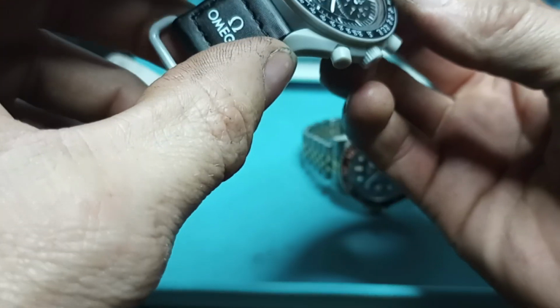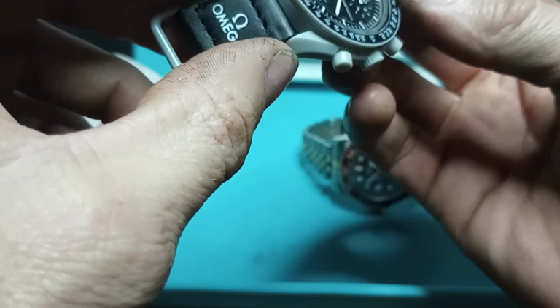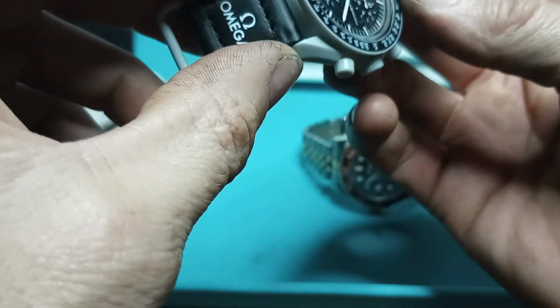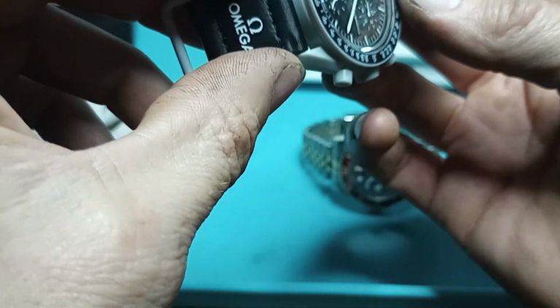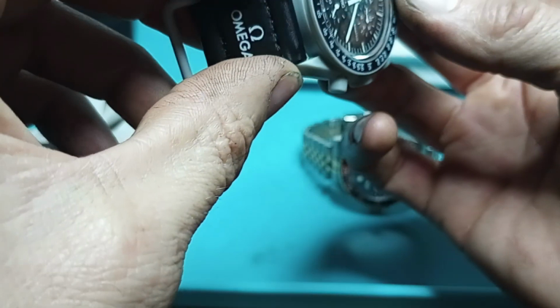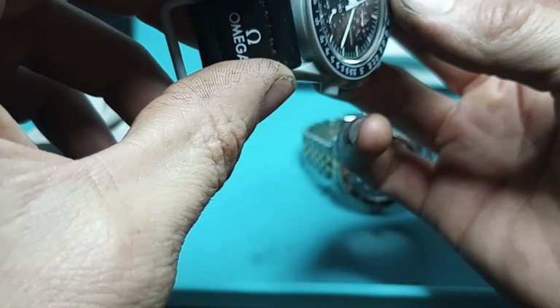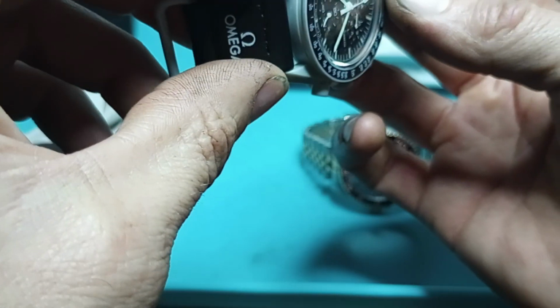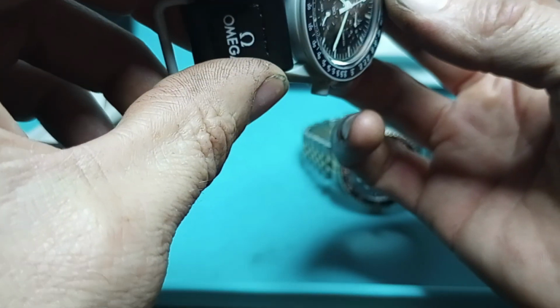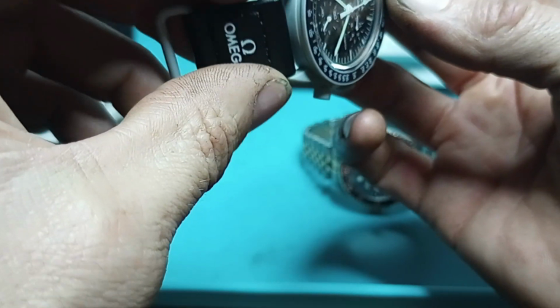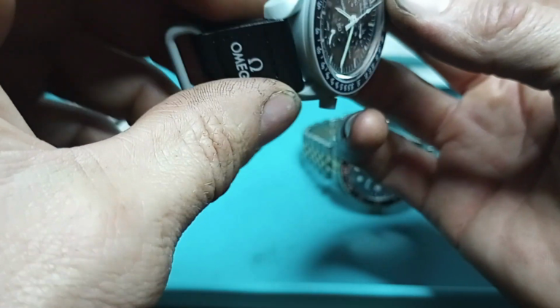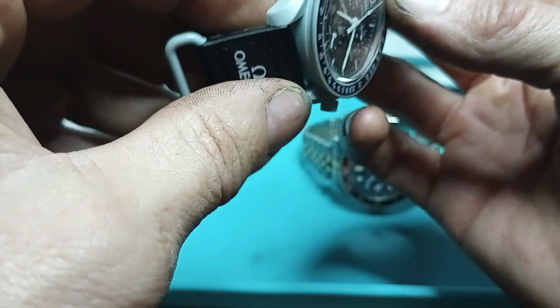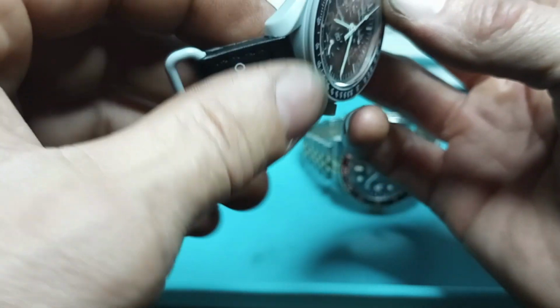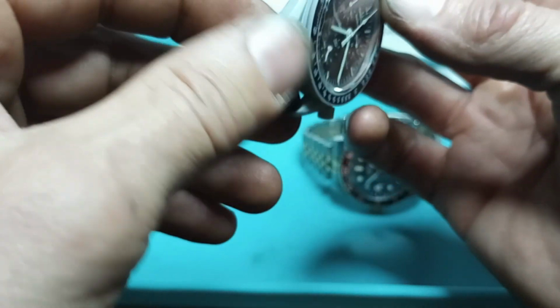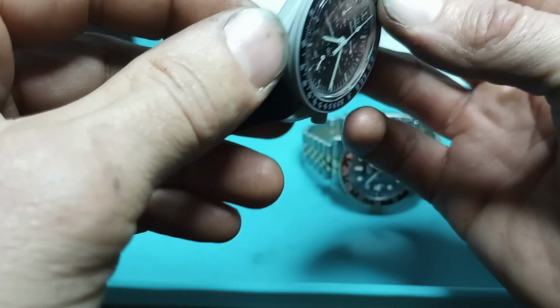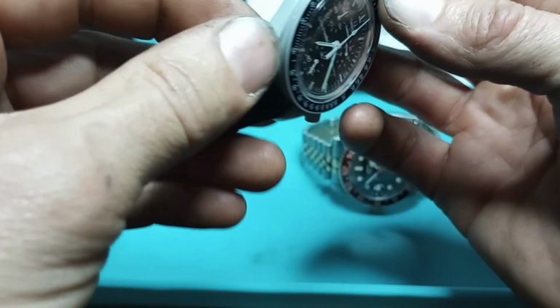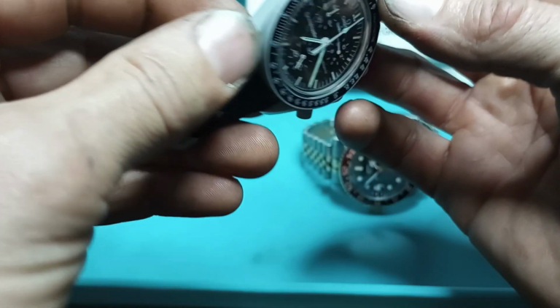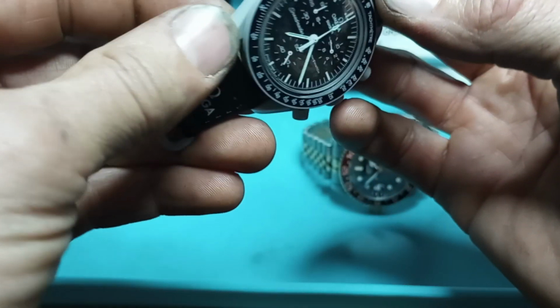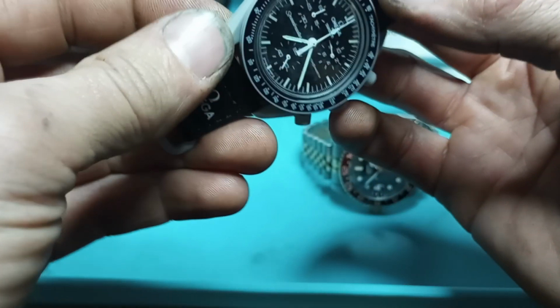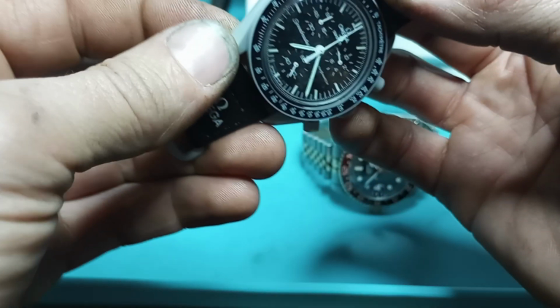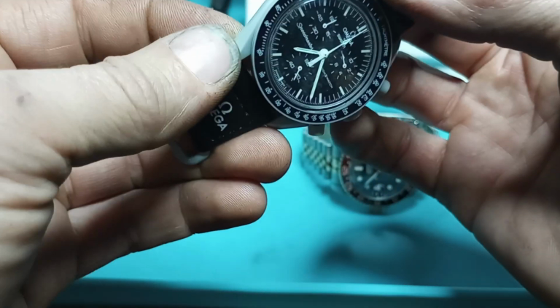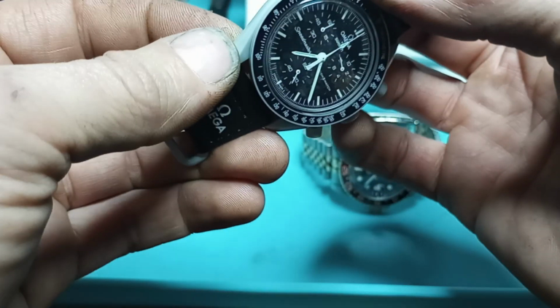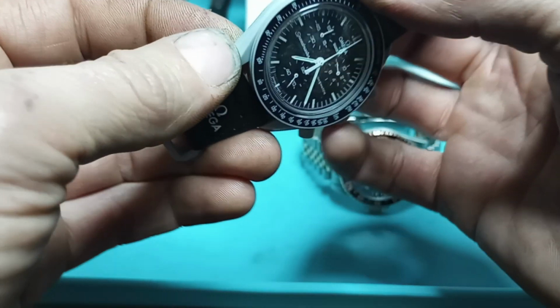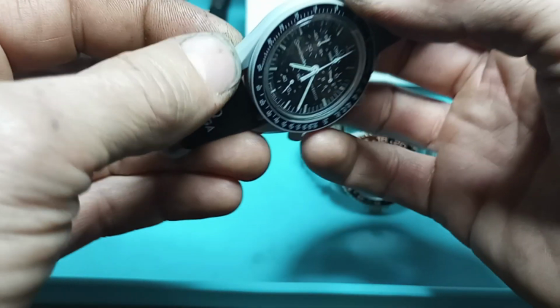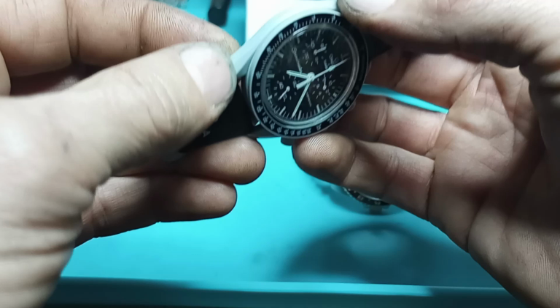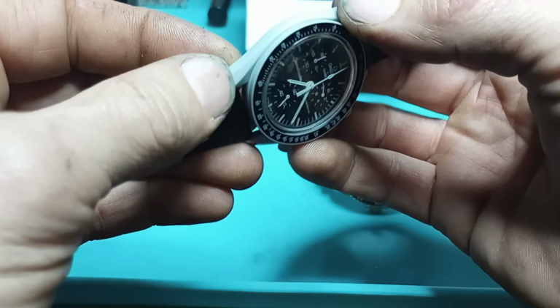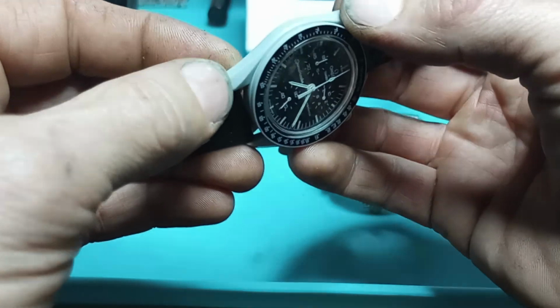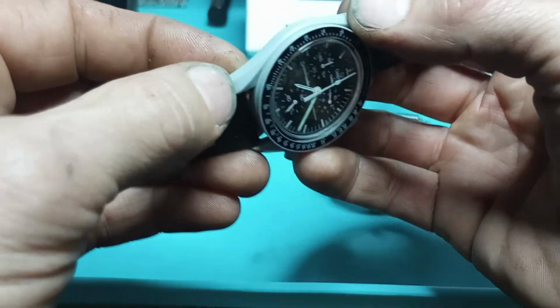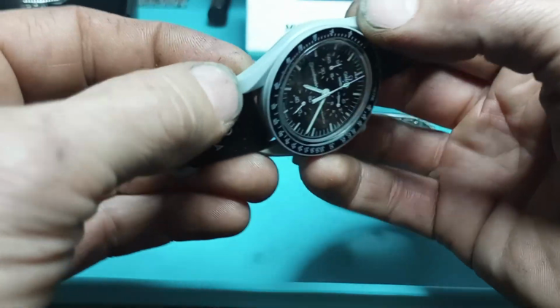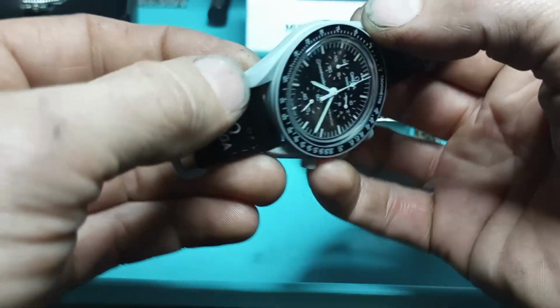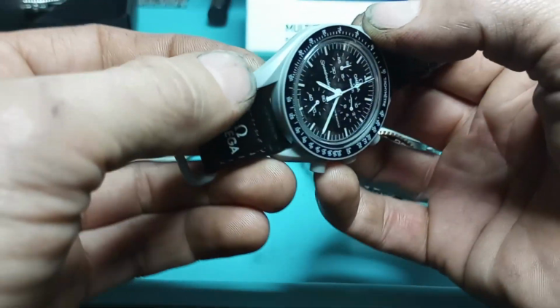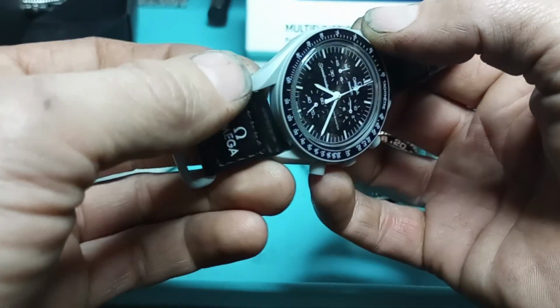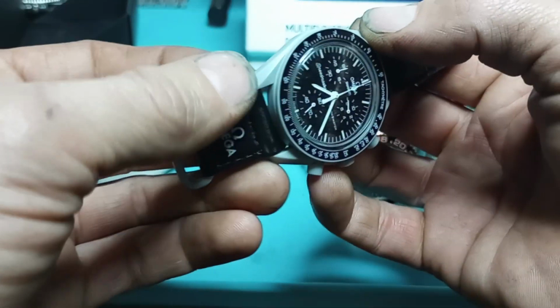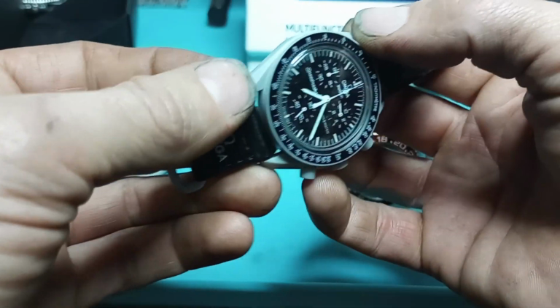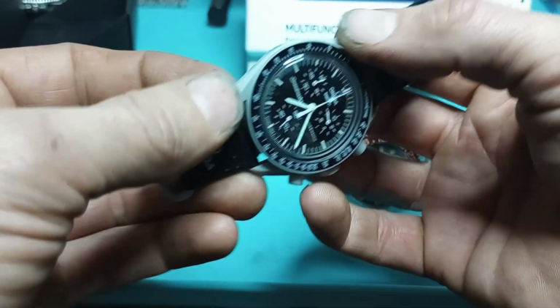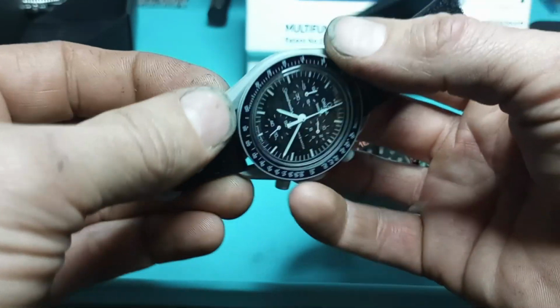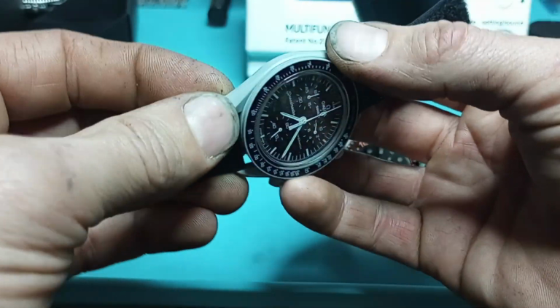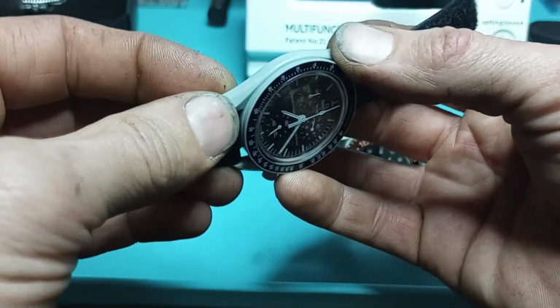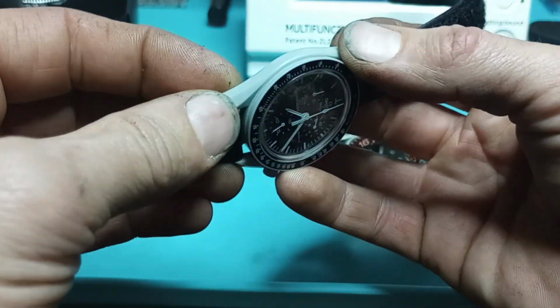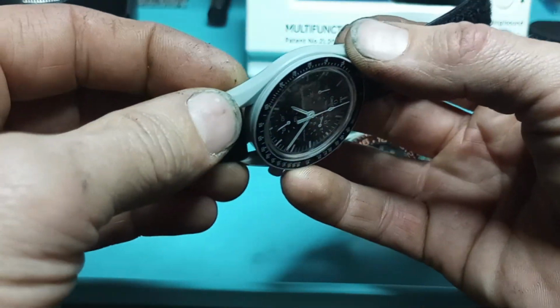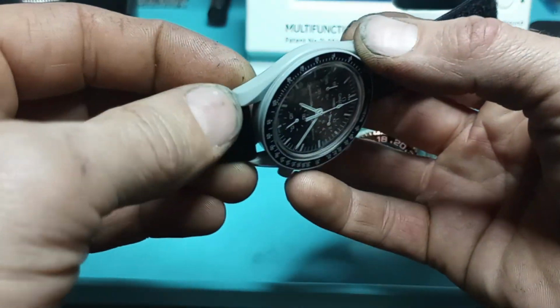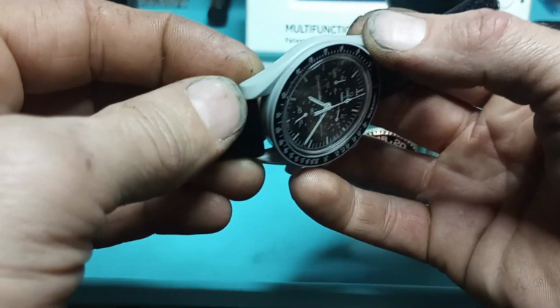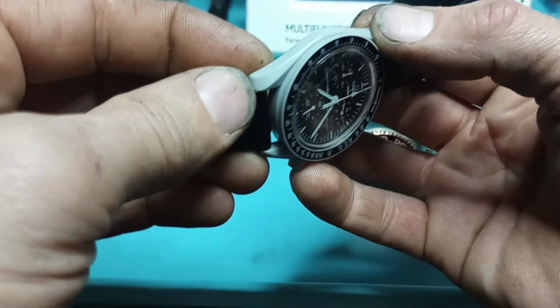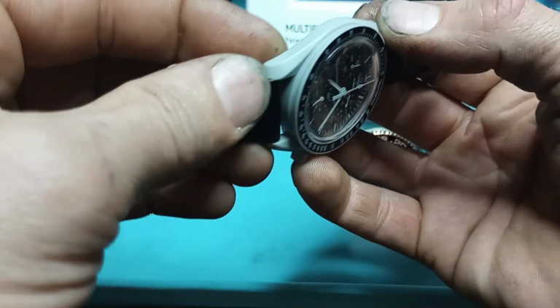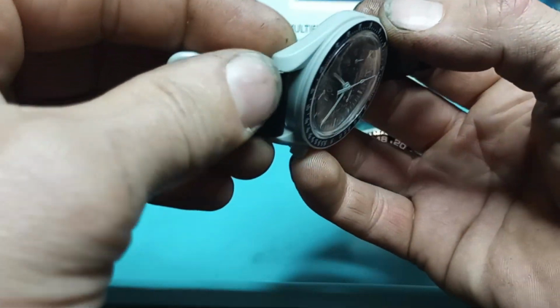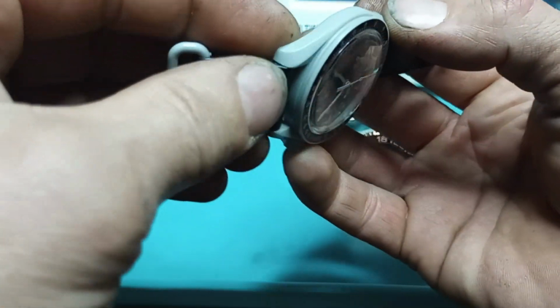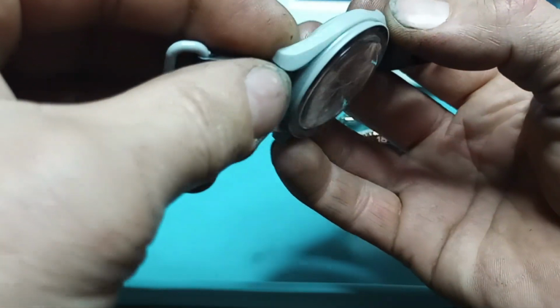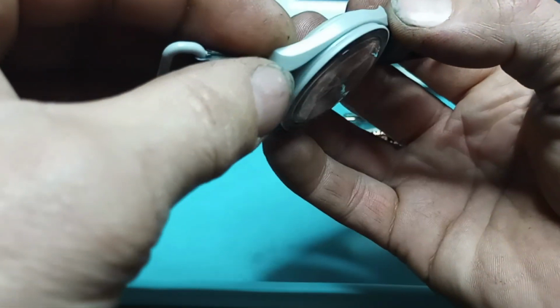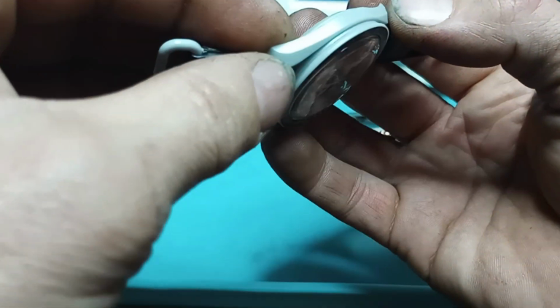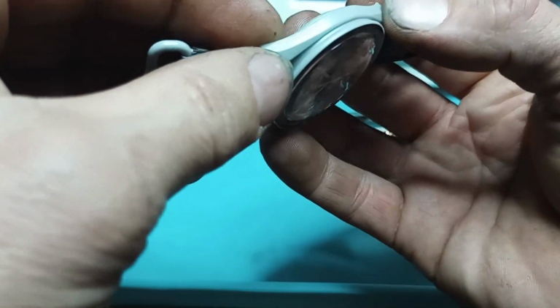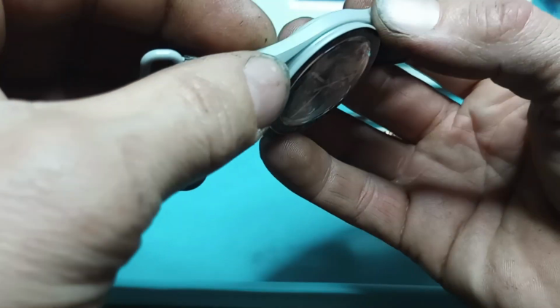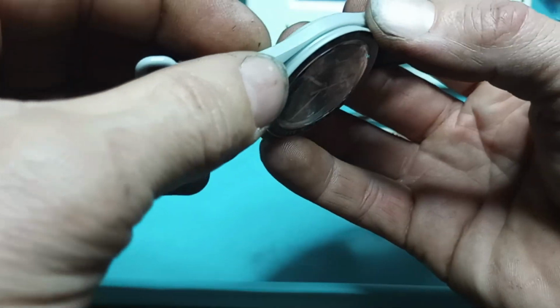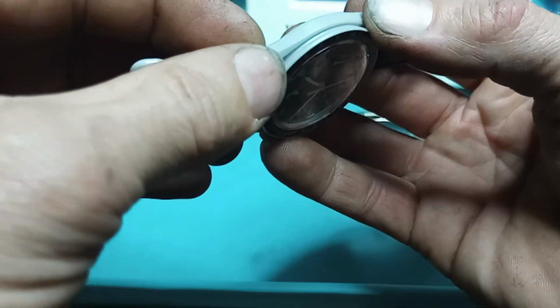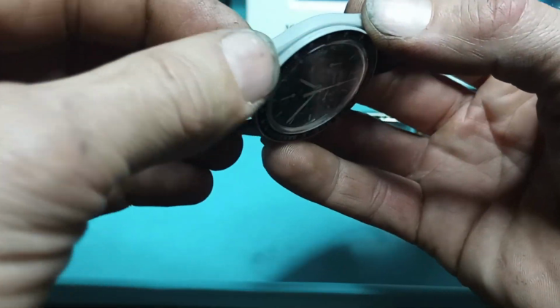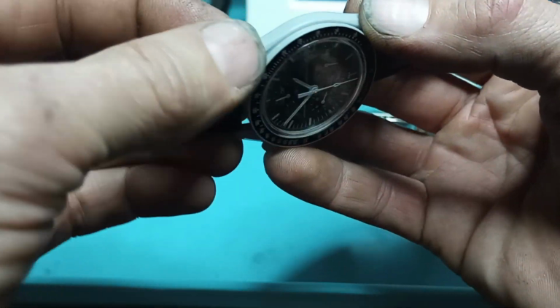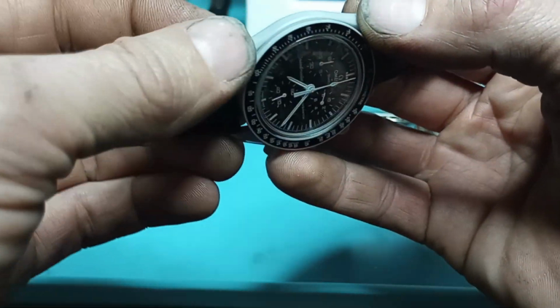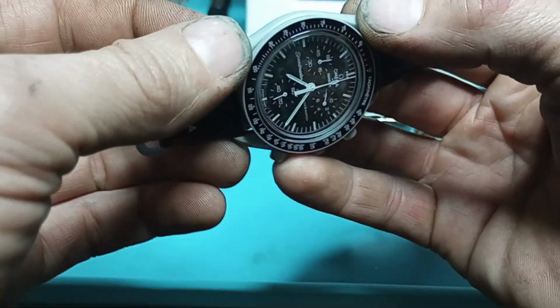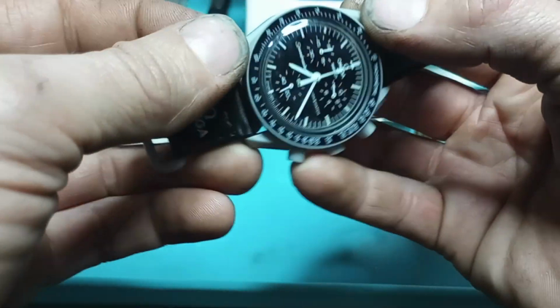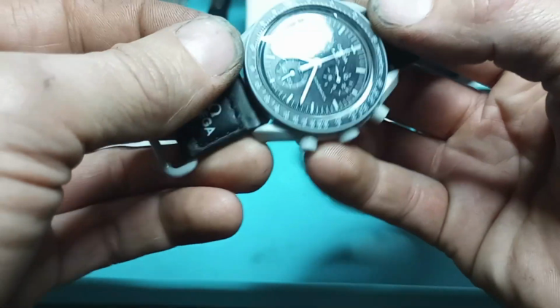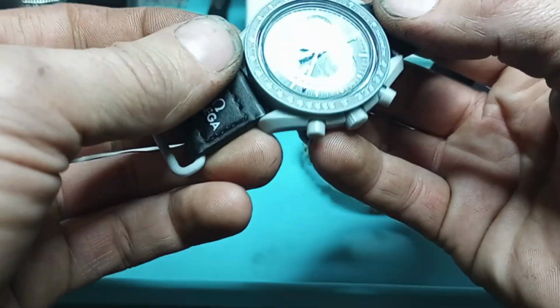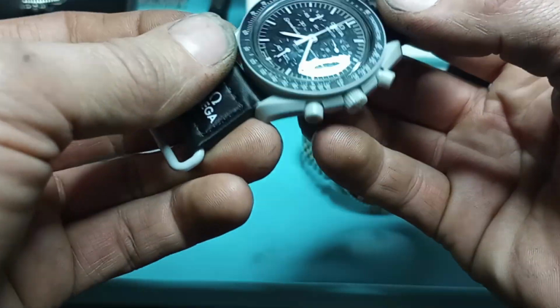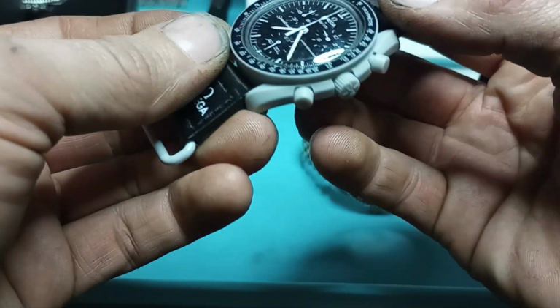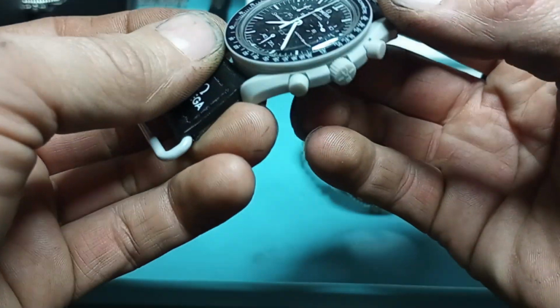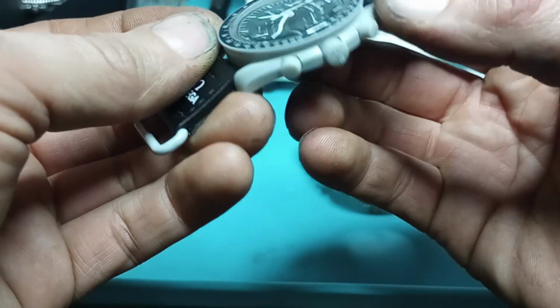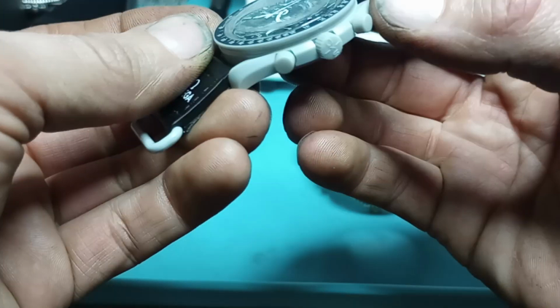I thought I had something that was going to actually be able to sell well. It had all the right stuff — it's got the turned-down lugs.